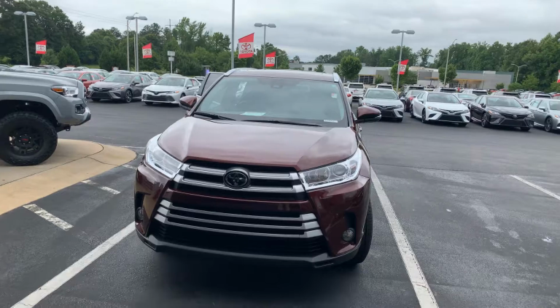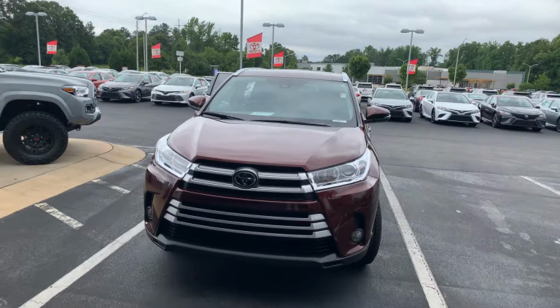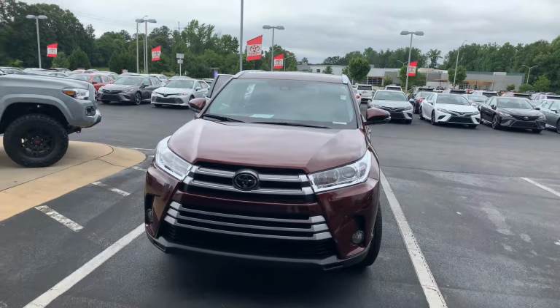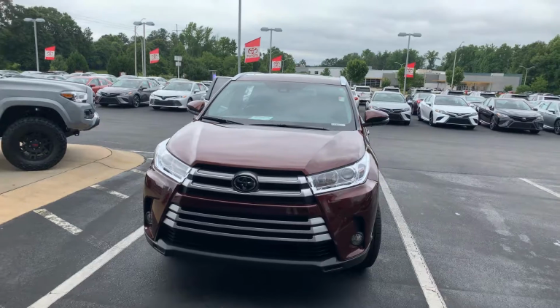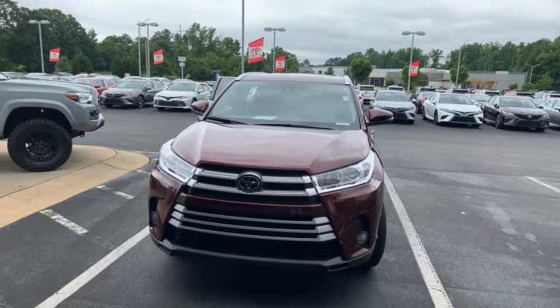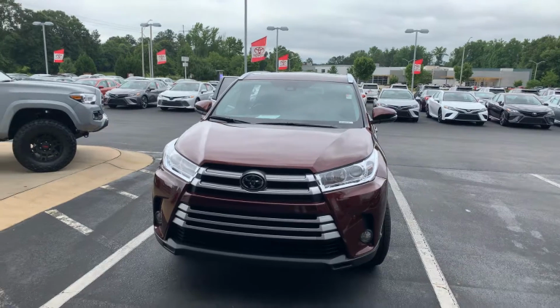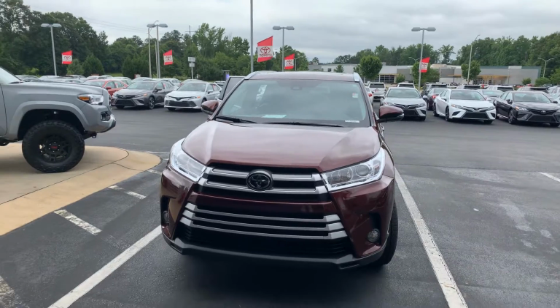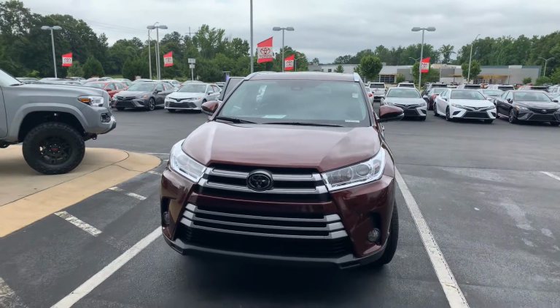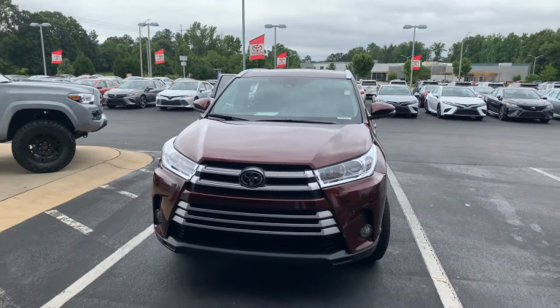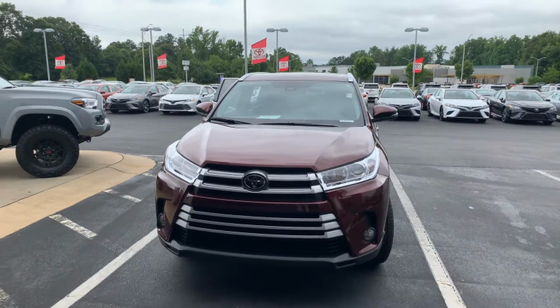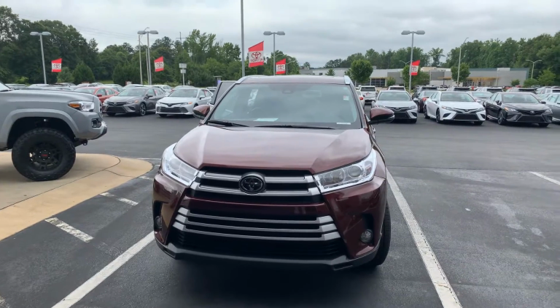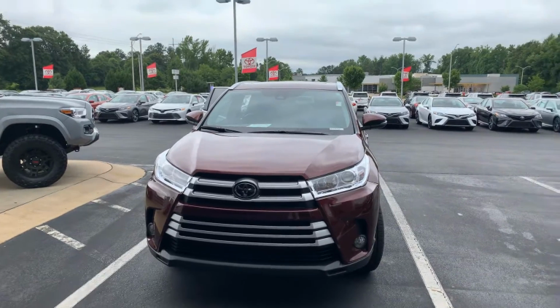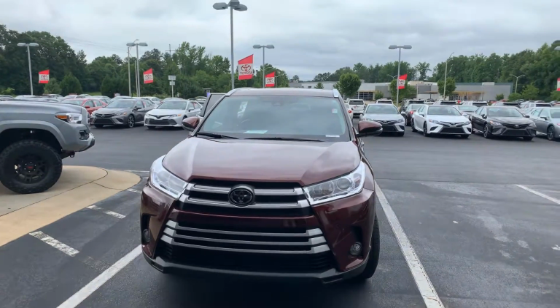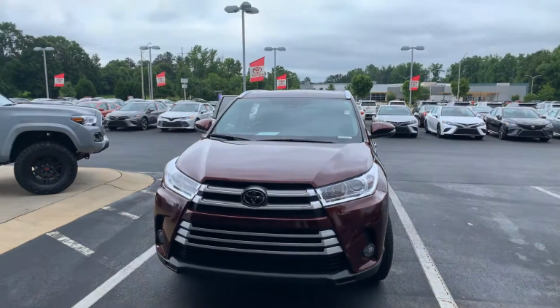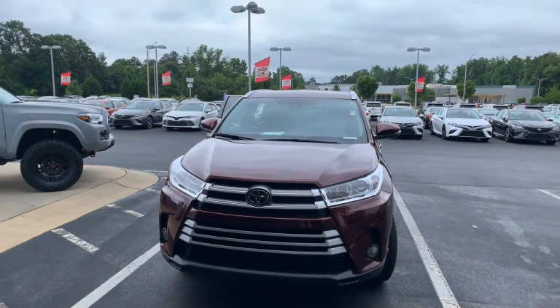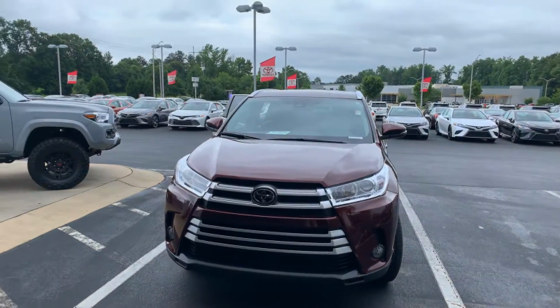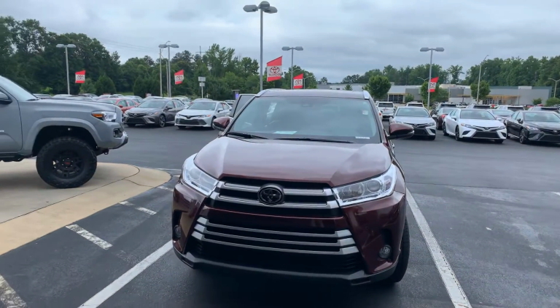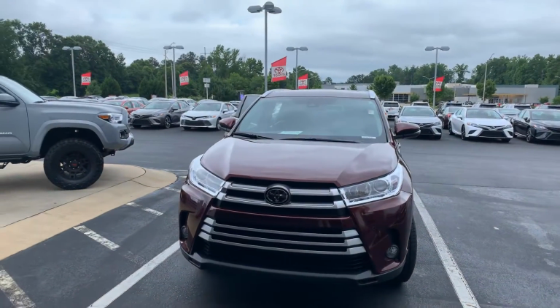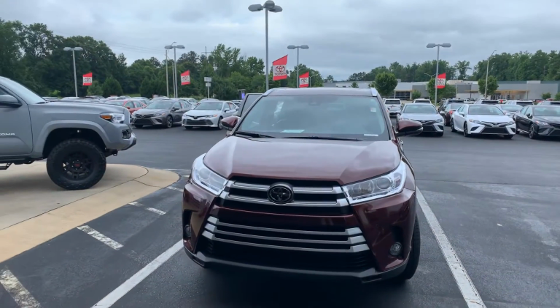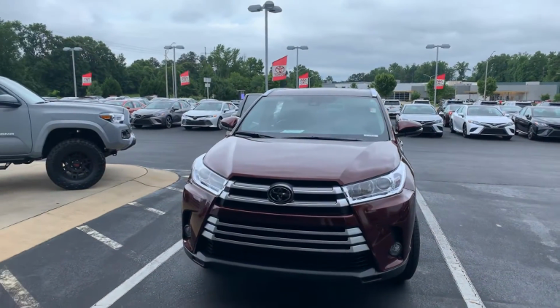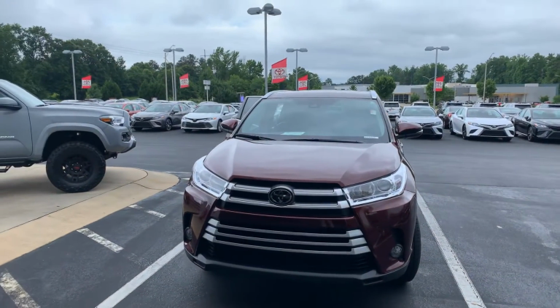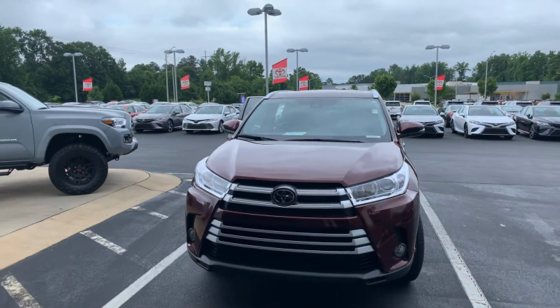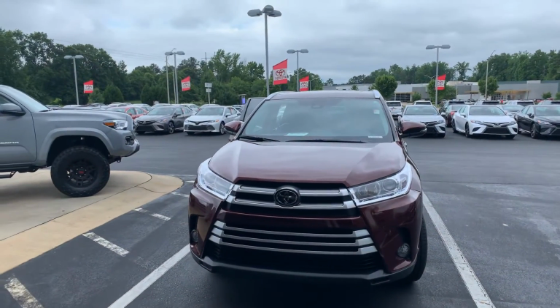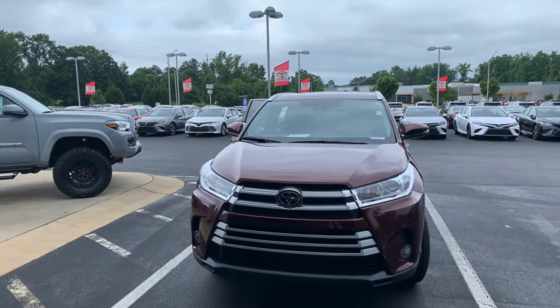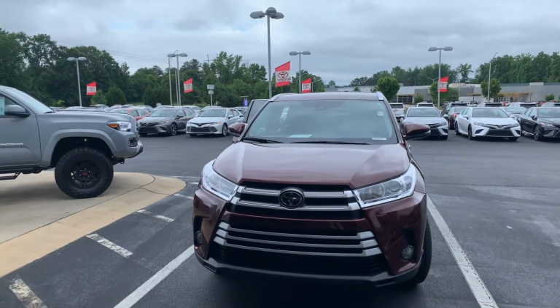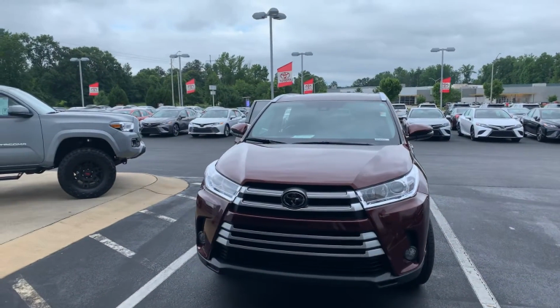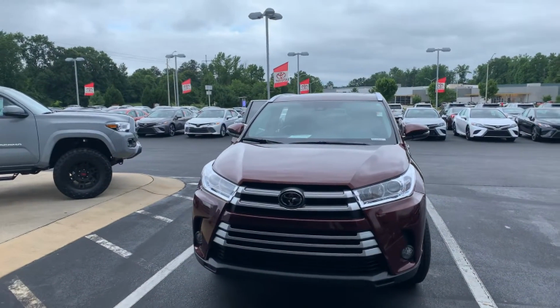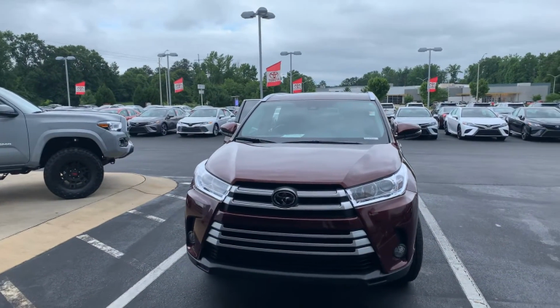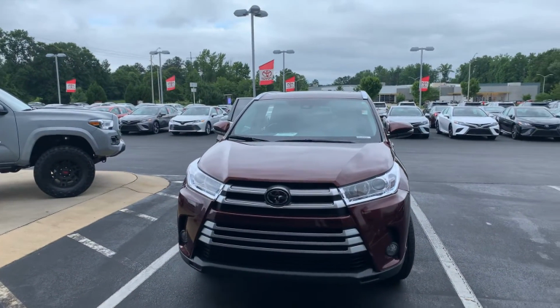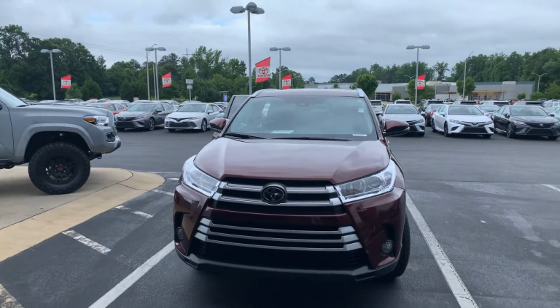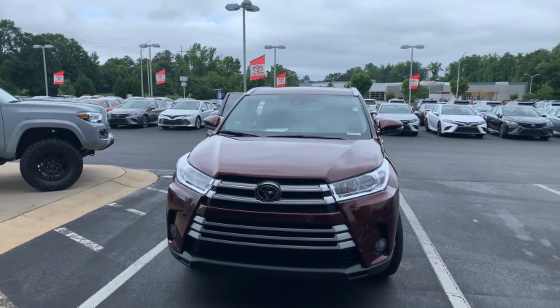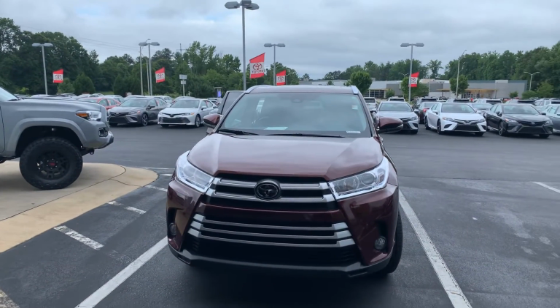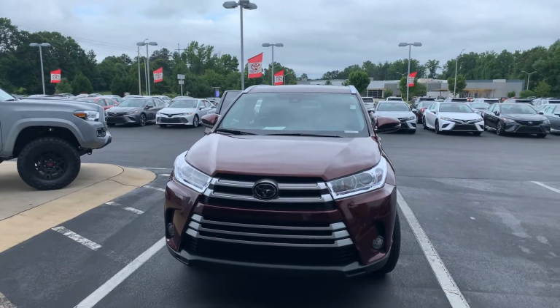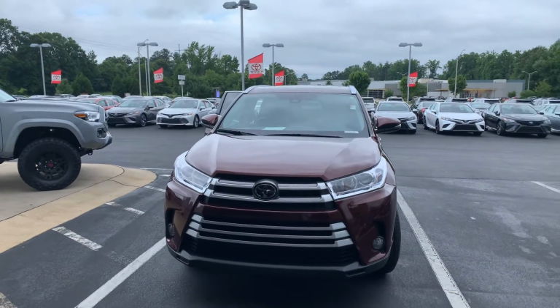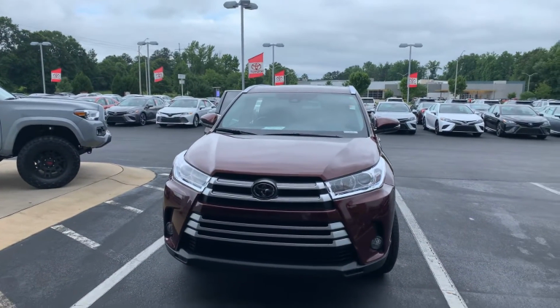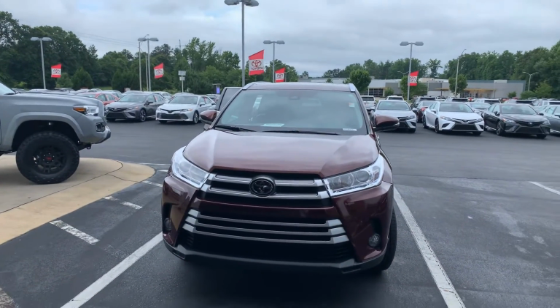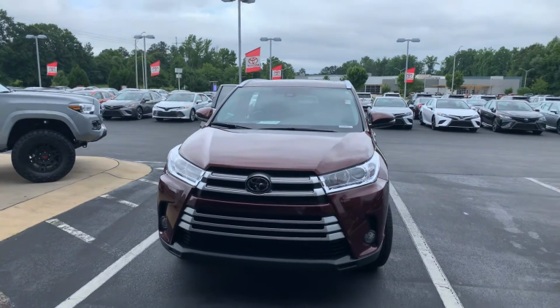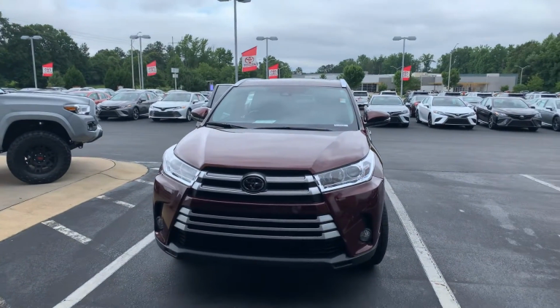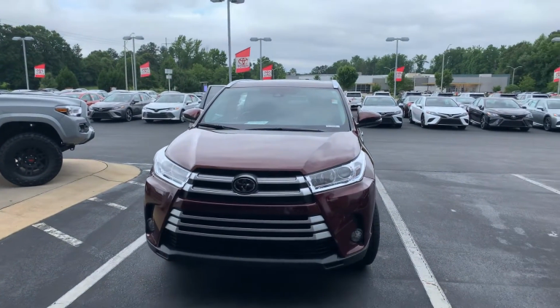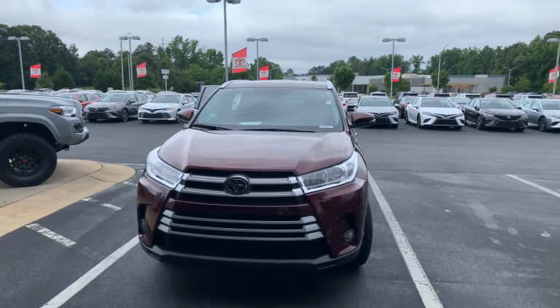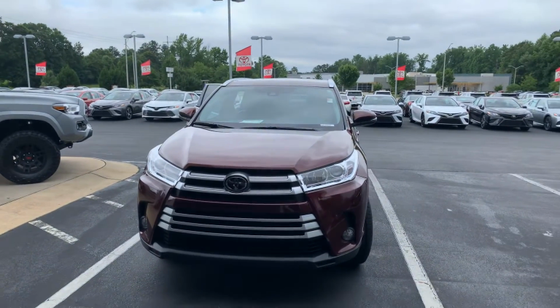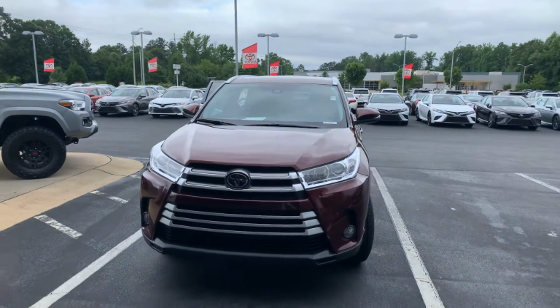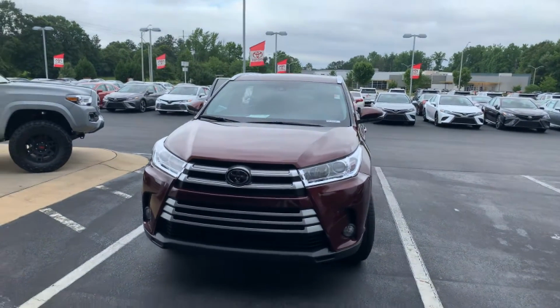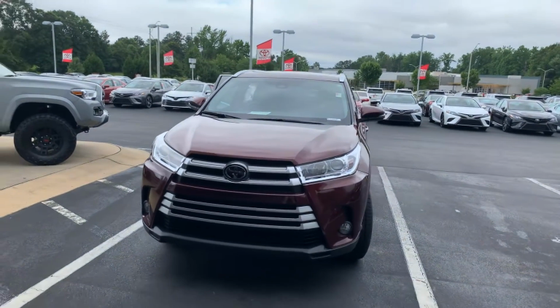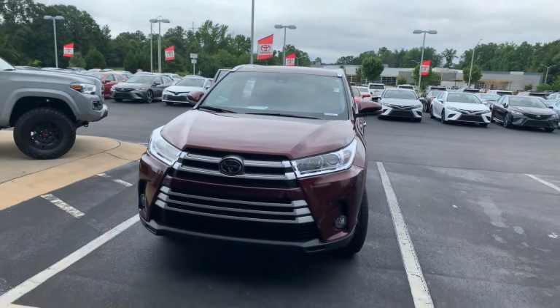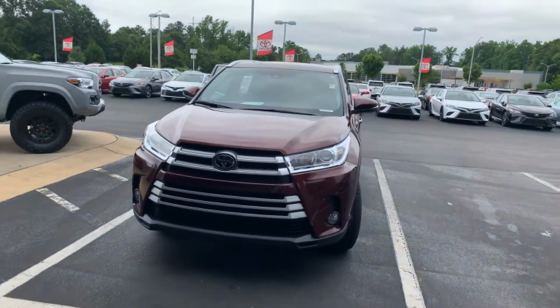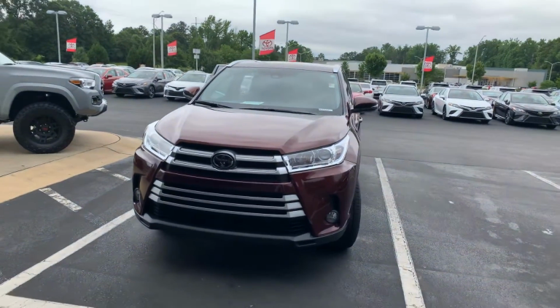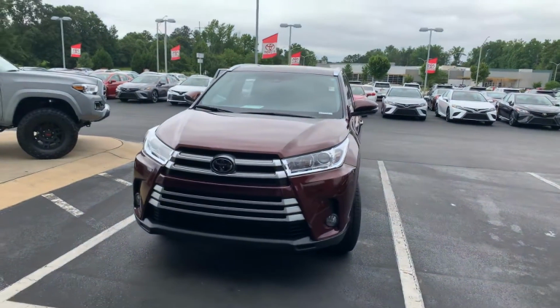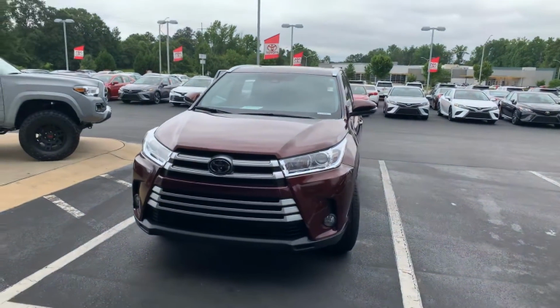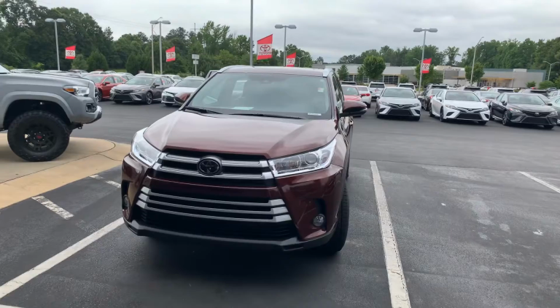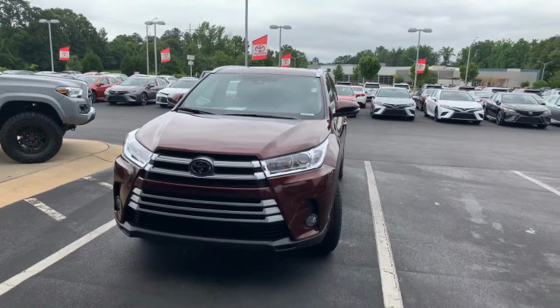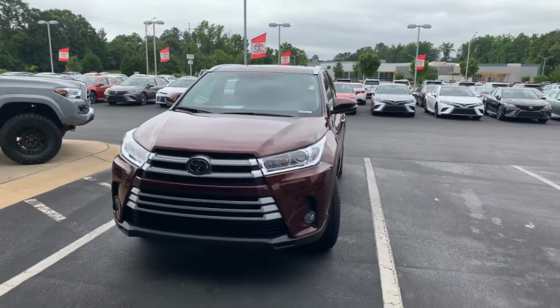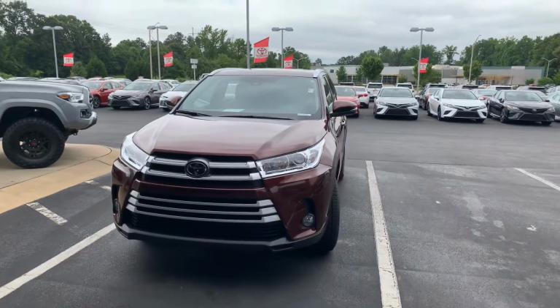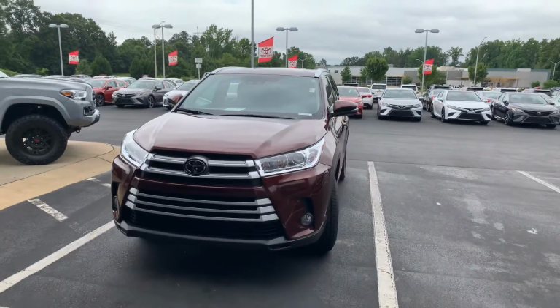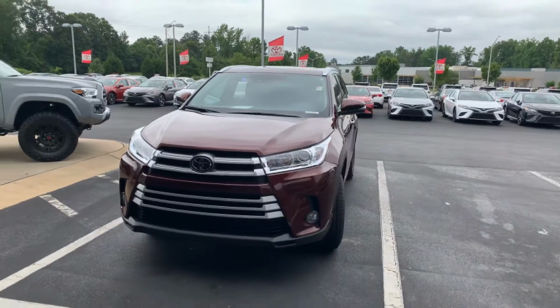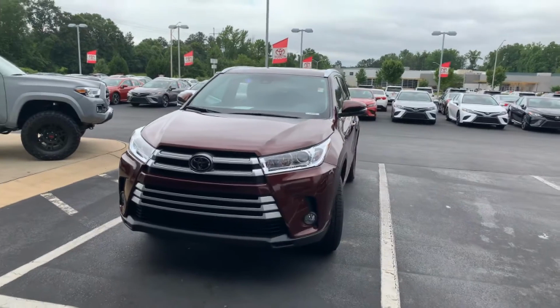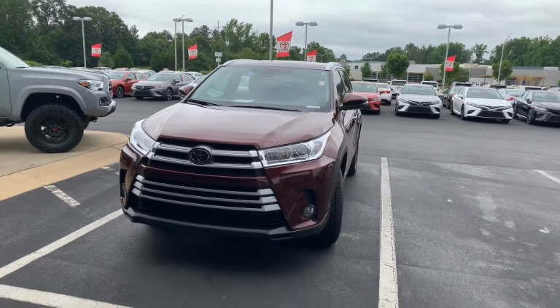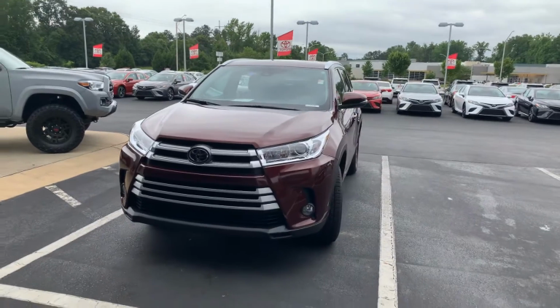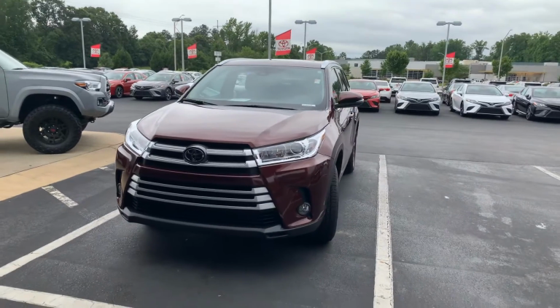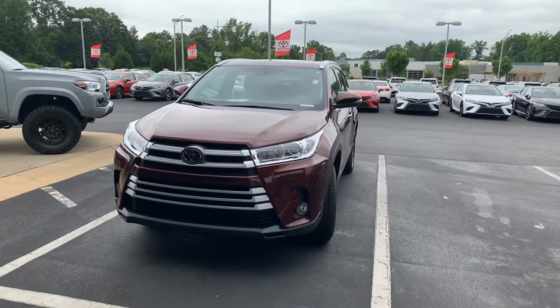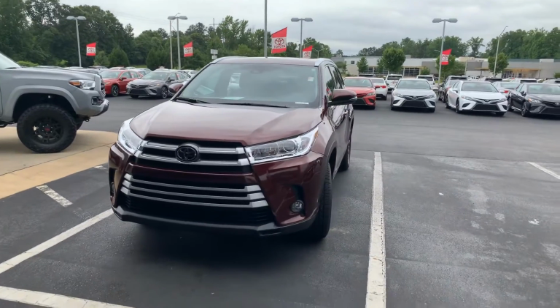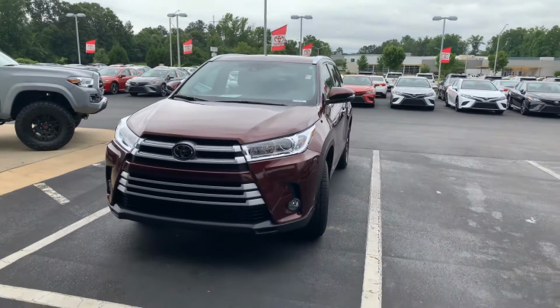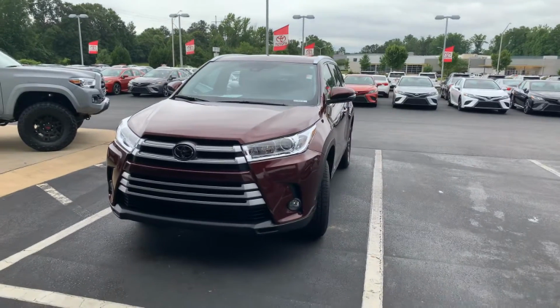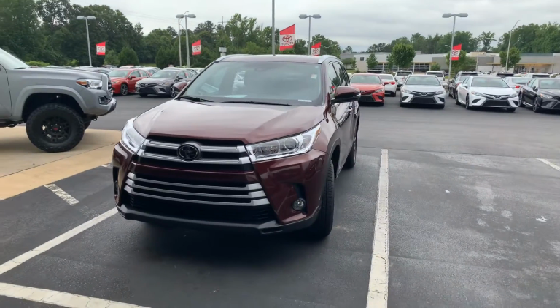Hey, it's Wanda here at LaGrange Toyota doing a short overview of the 2019 Toyota Highlander XLE.